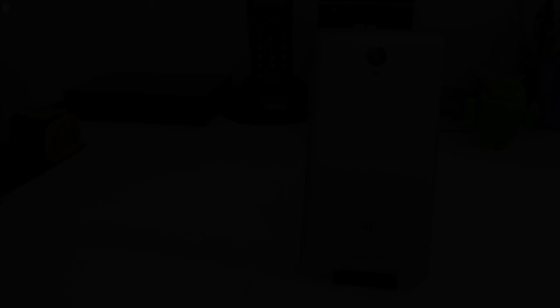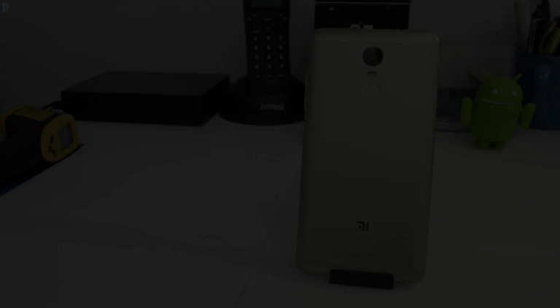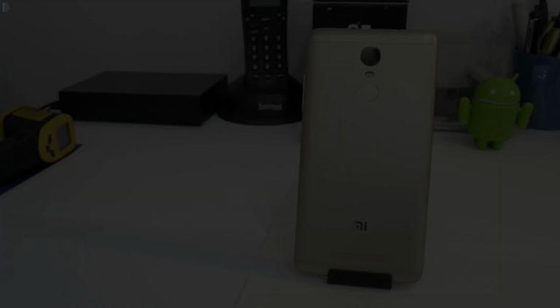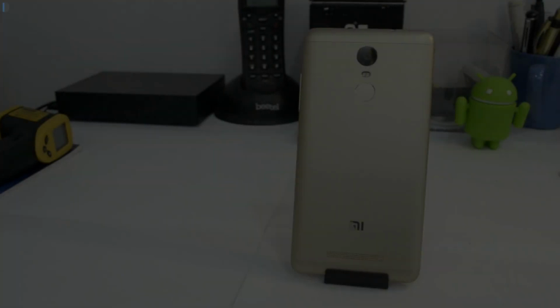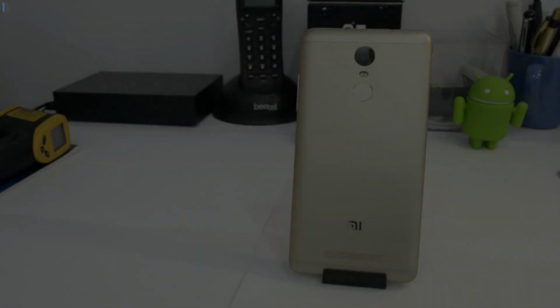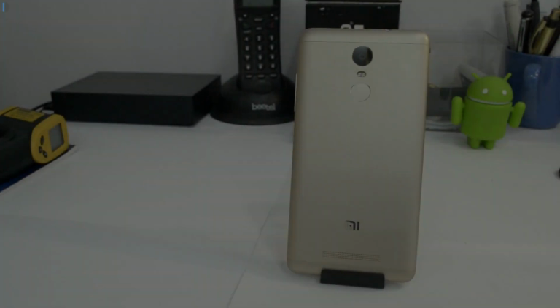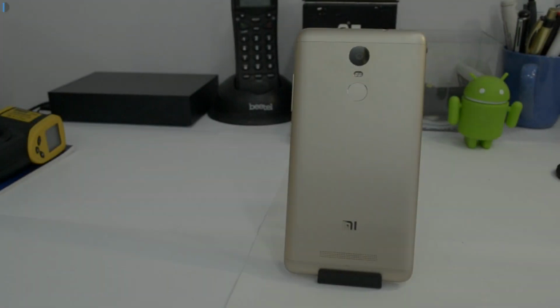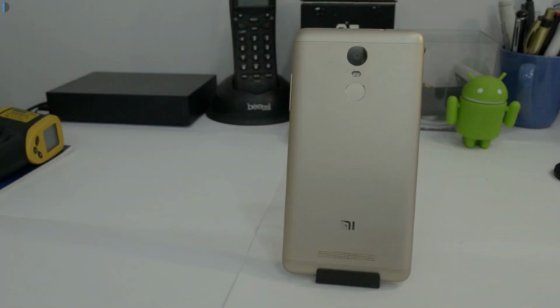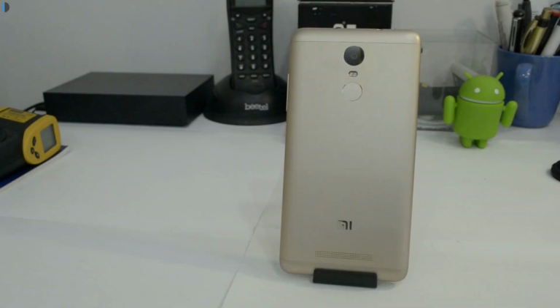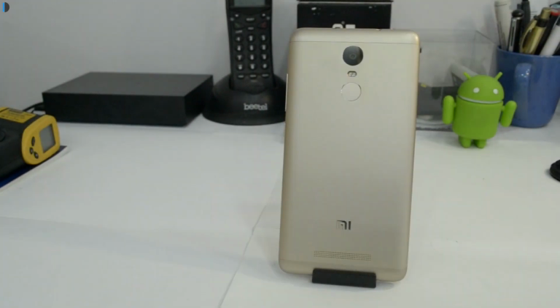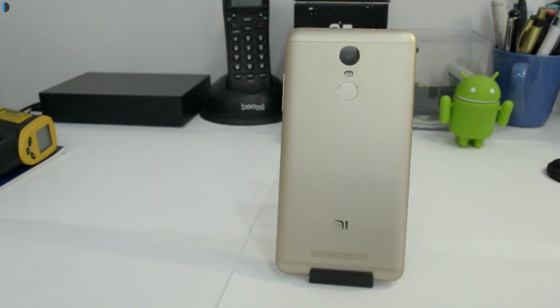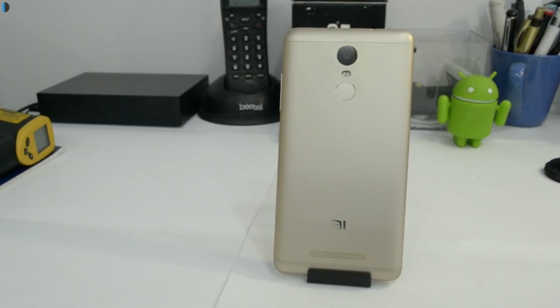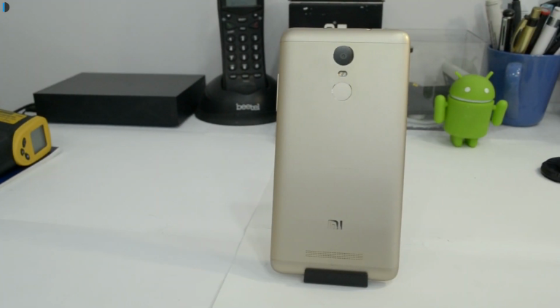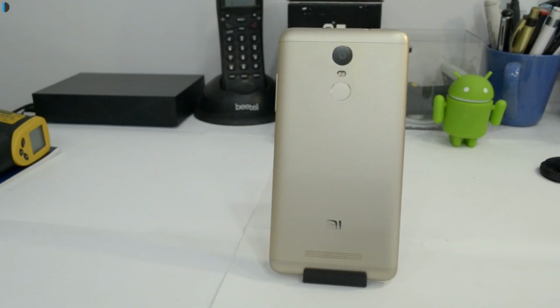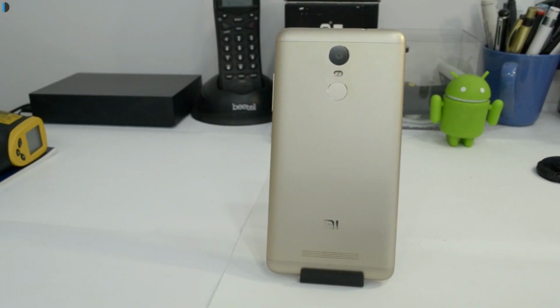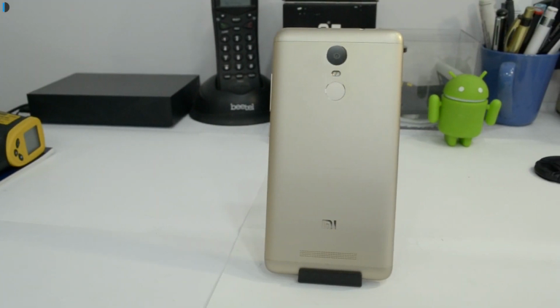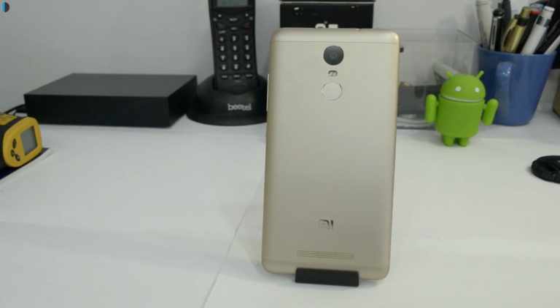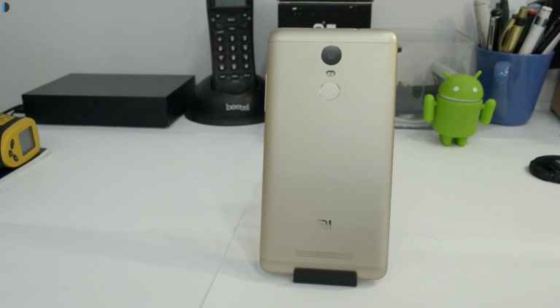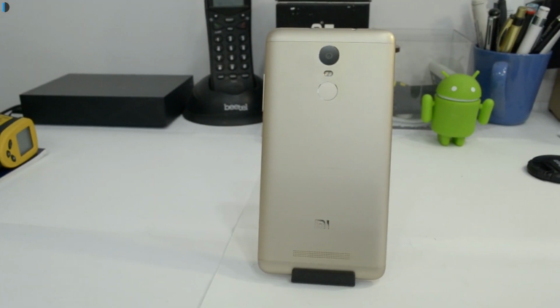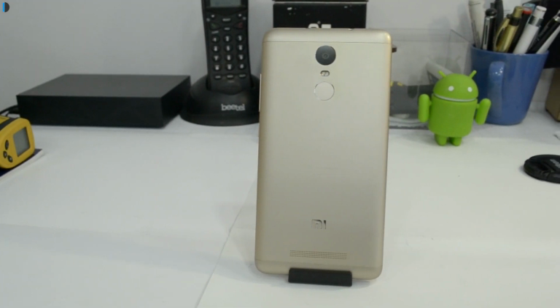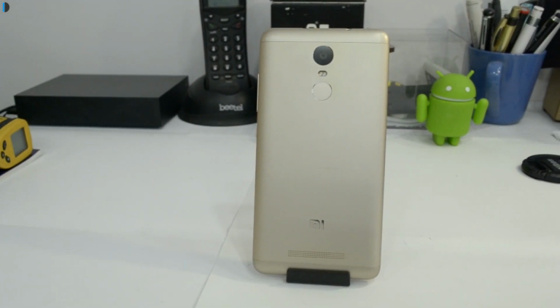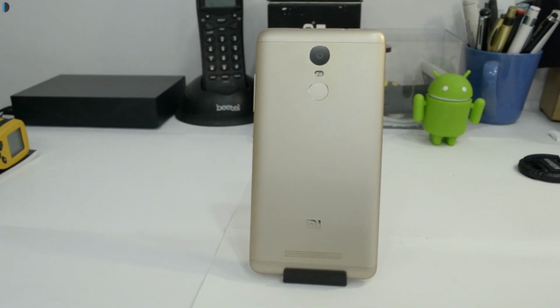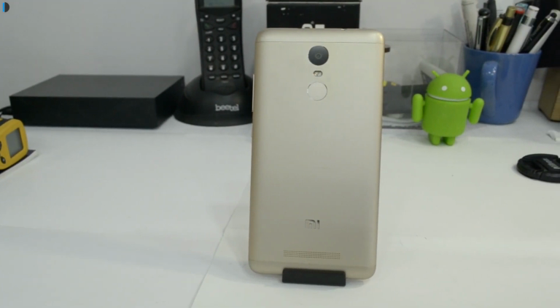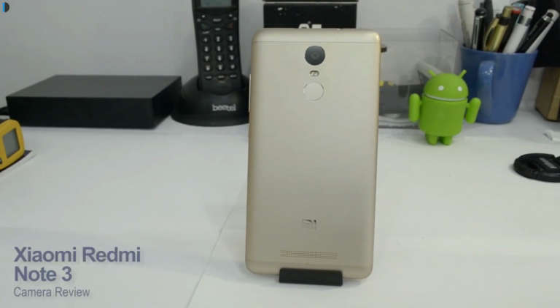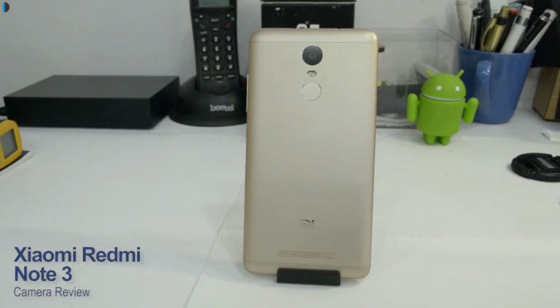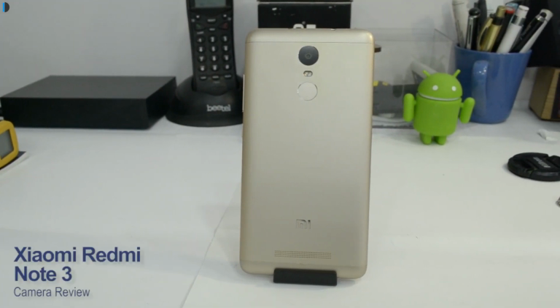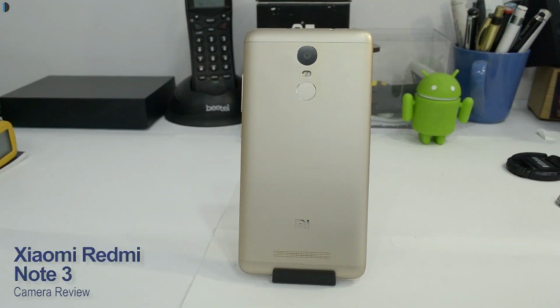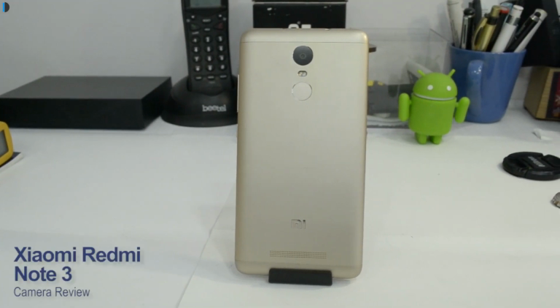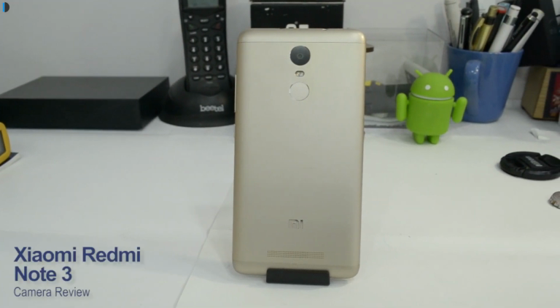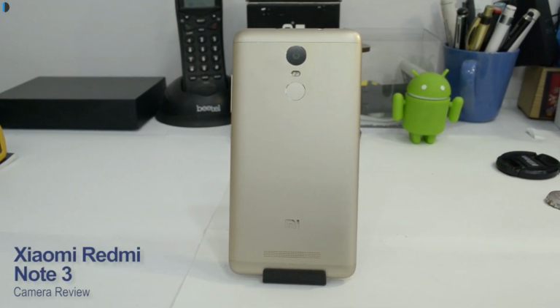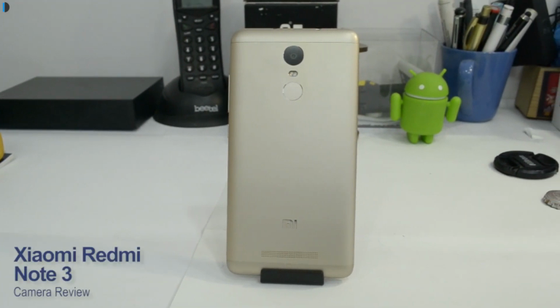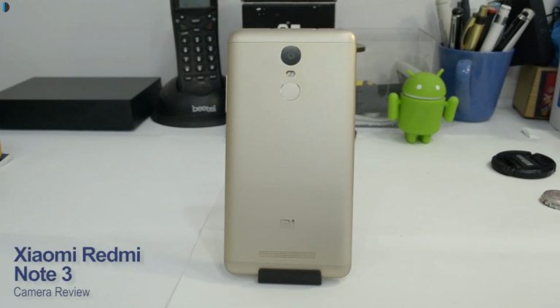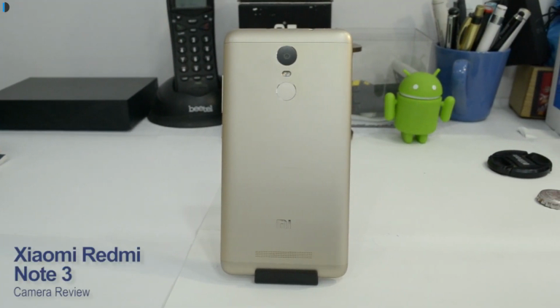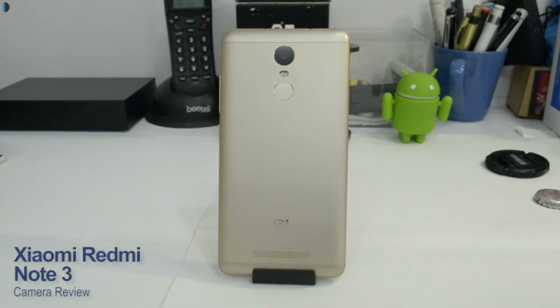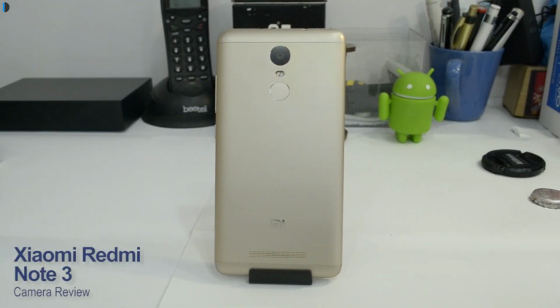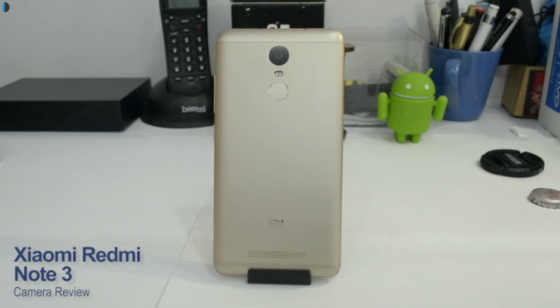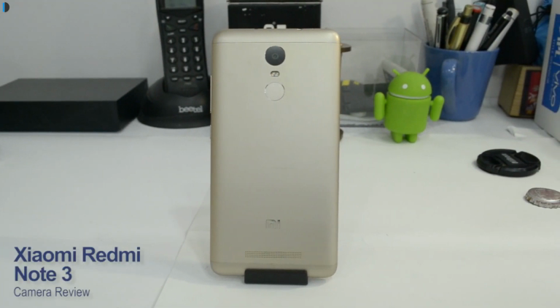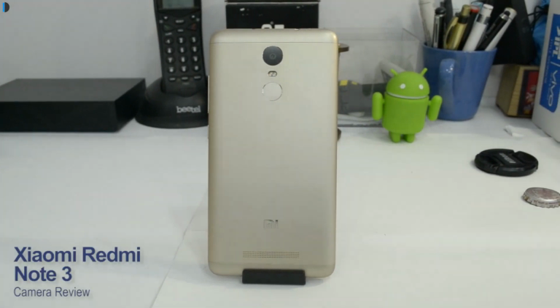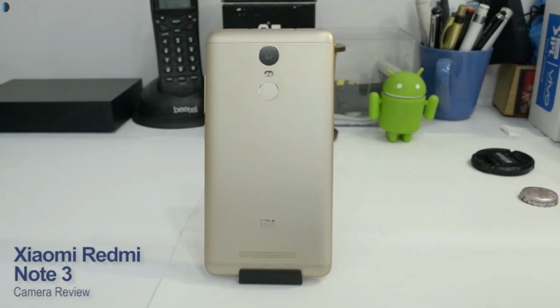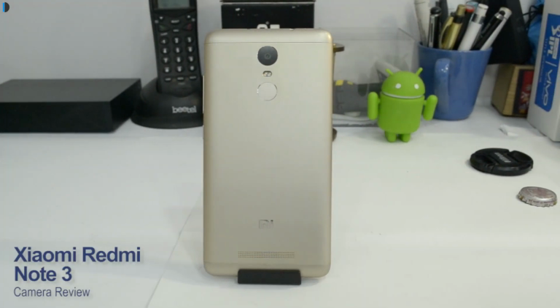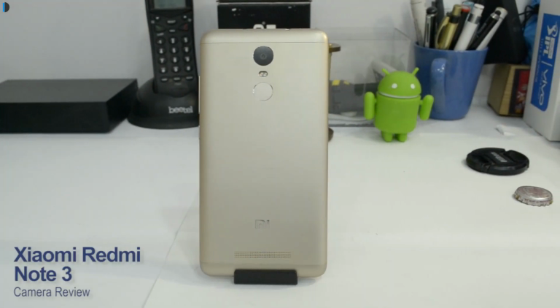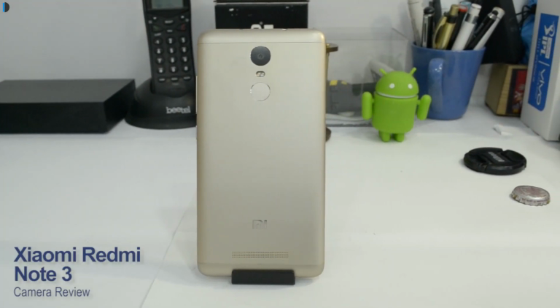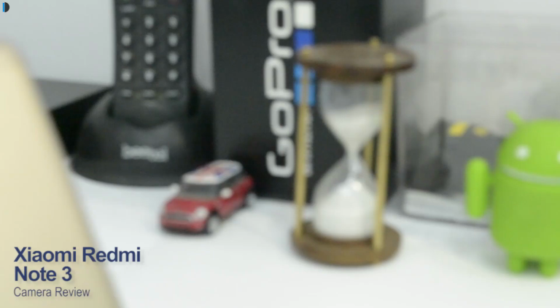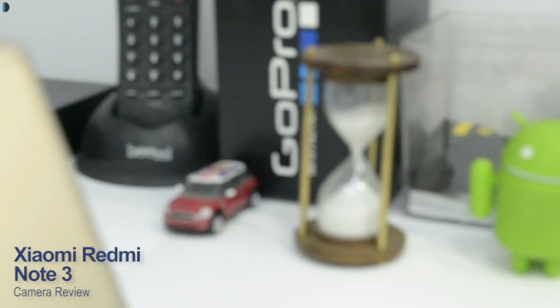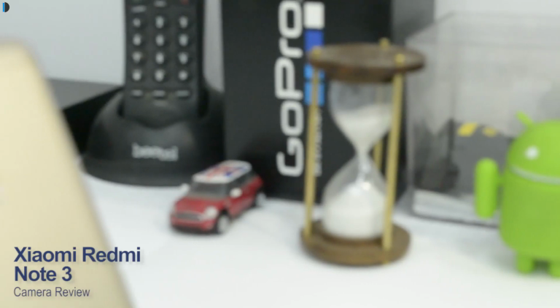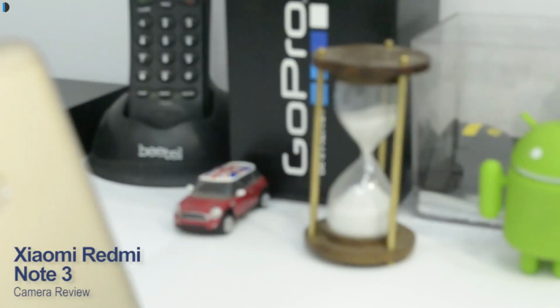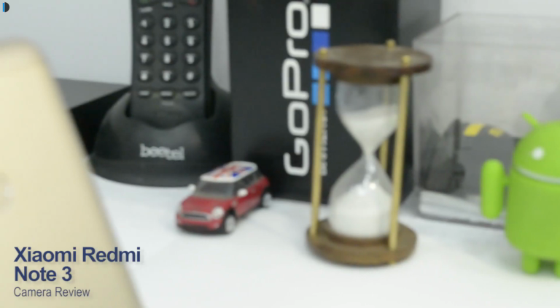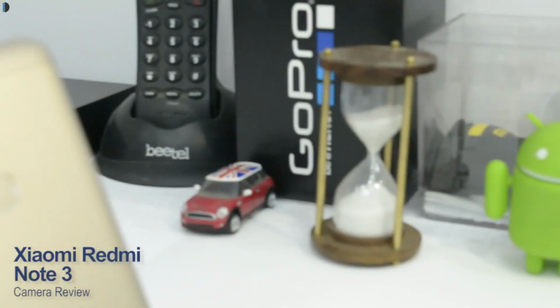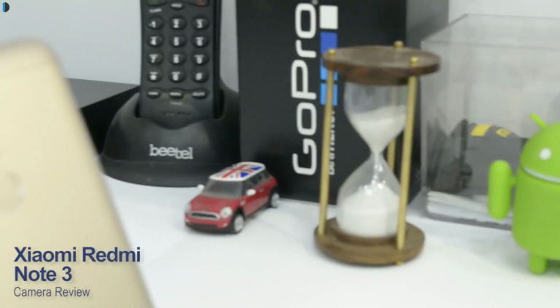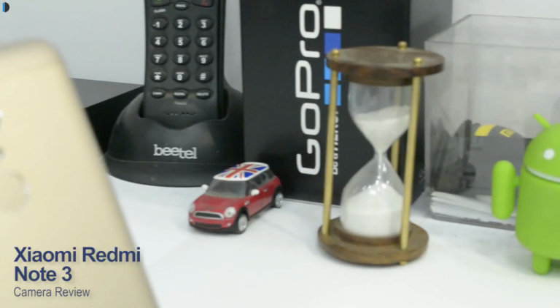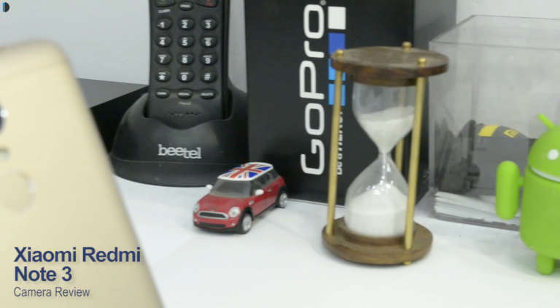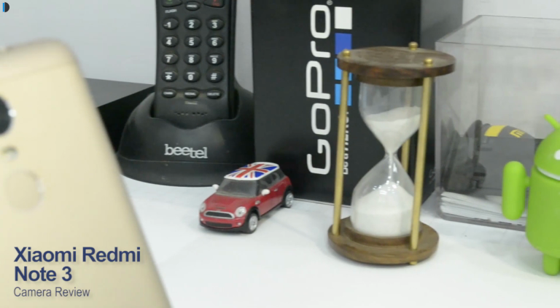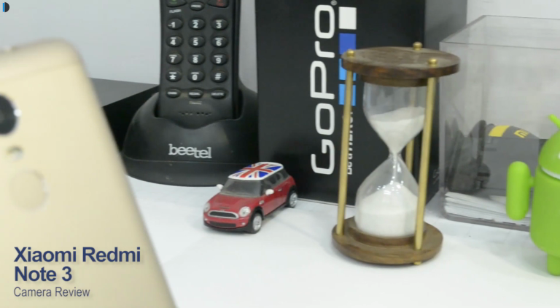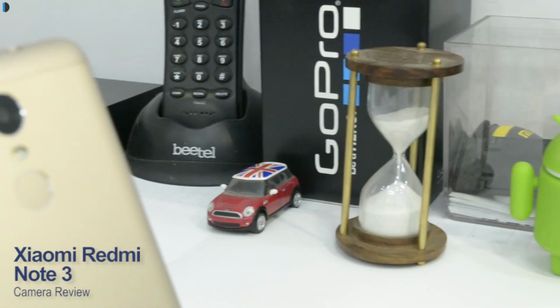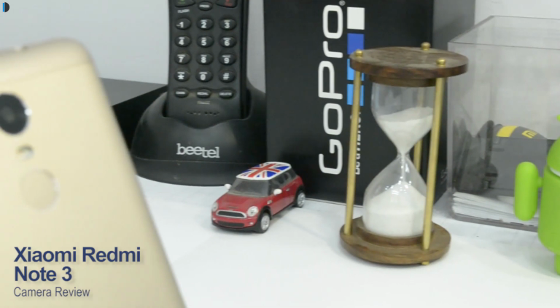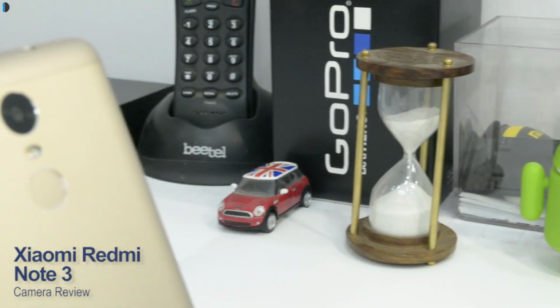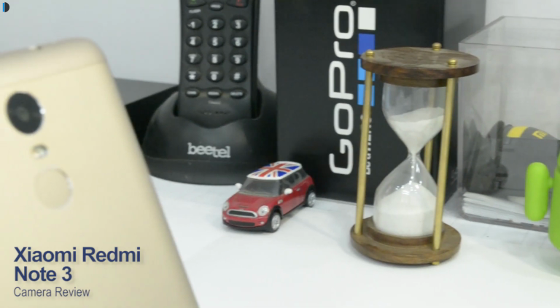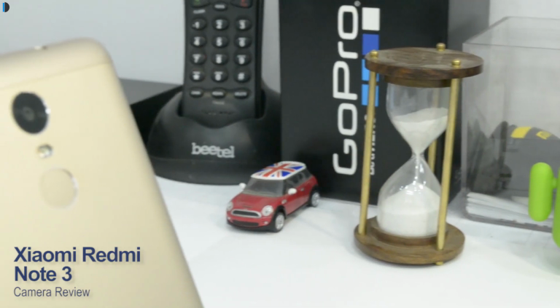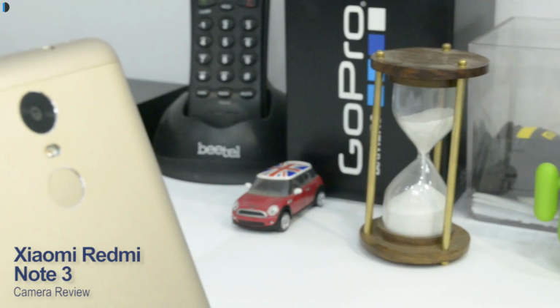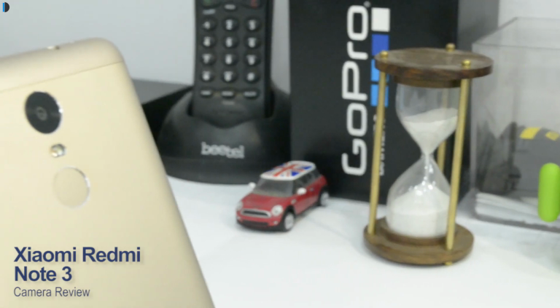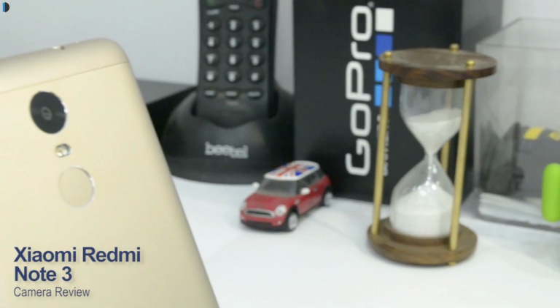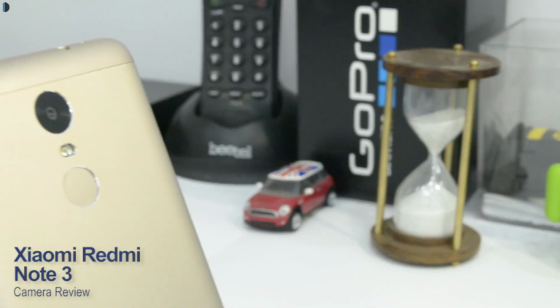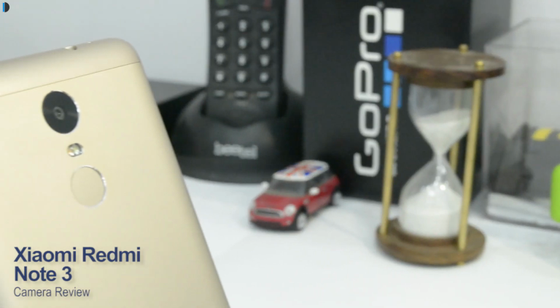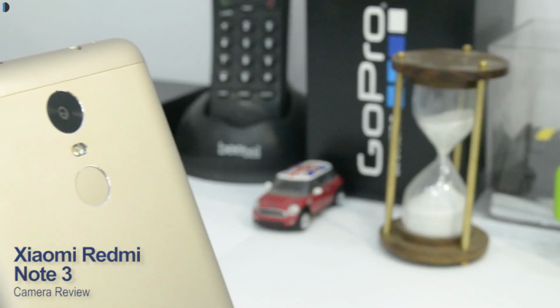Hey guys, what's up? I'm Rohit Khurana, your host on ClickDigestion, and this is a quick camera review of the Xiaomi Redmi Note 3 that has been launched in India.